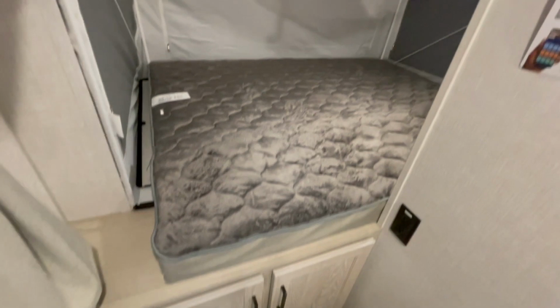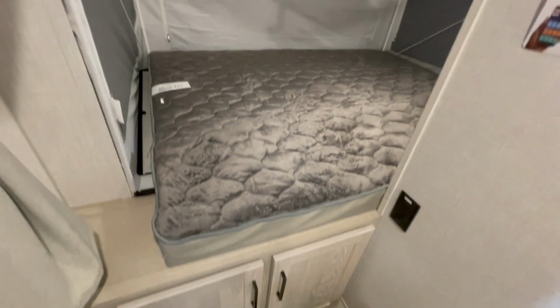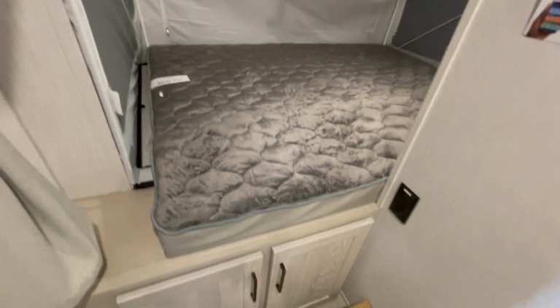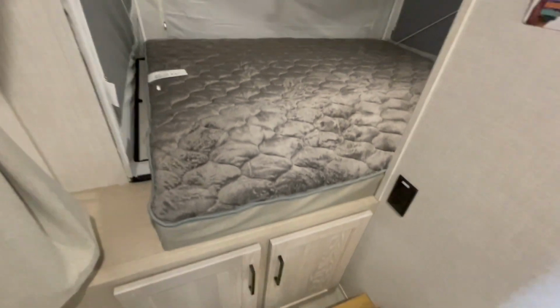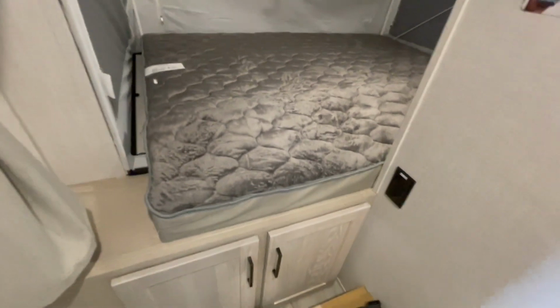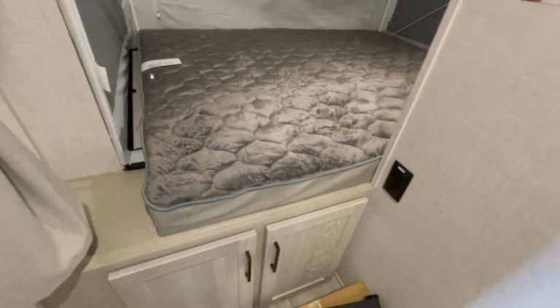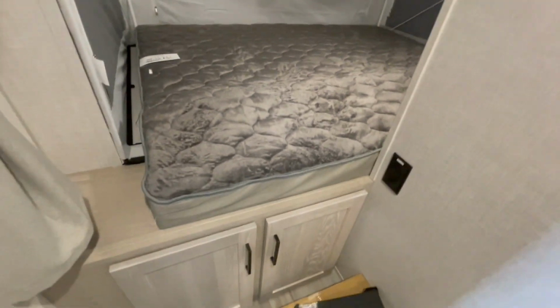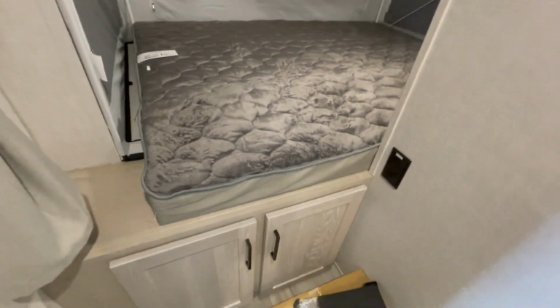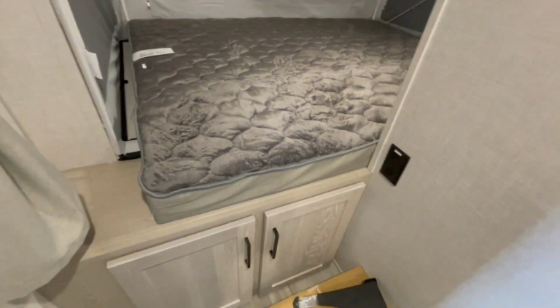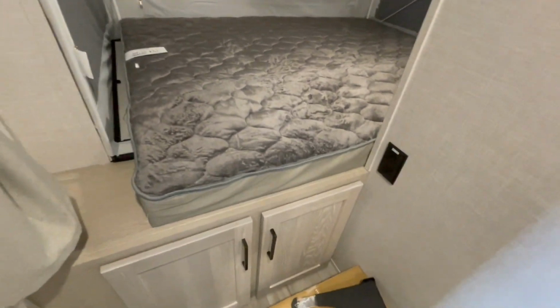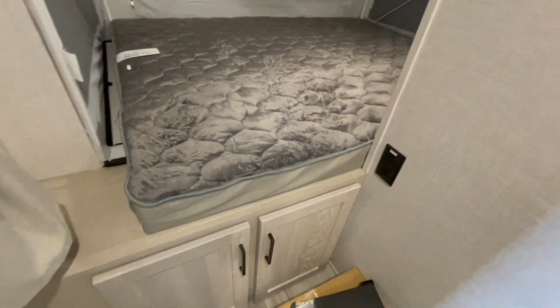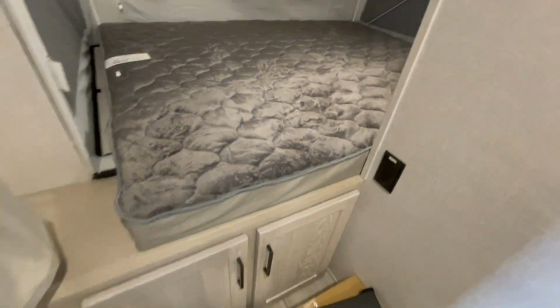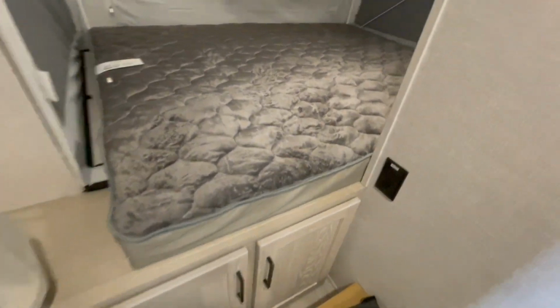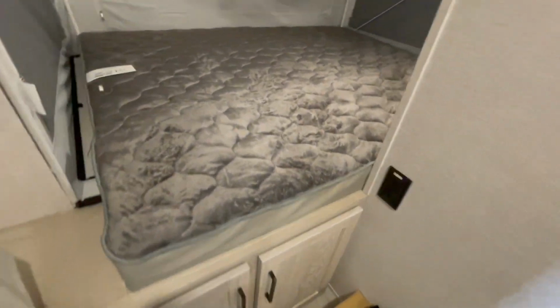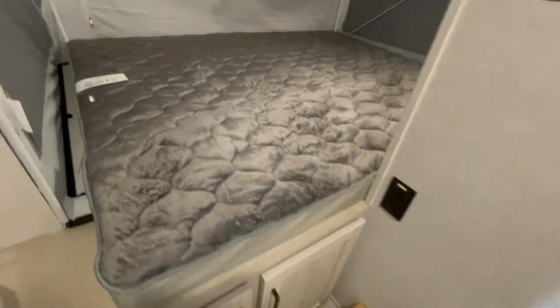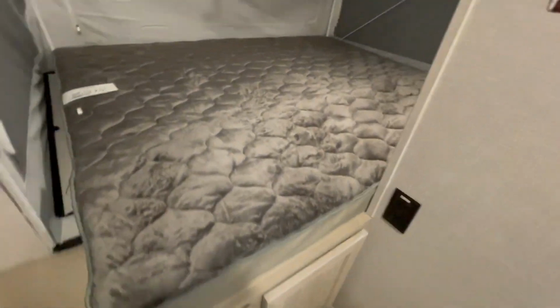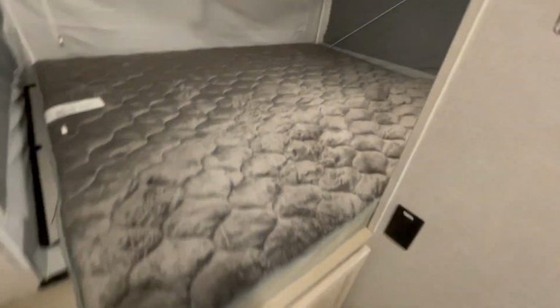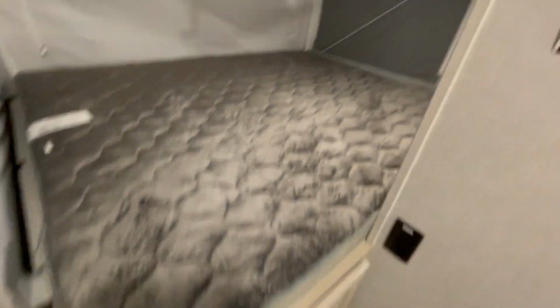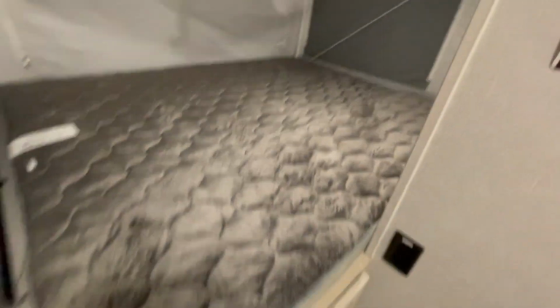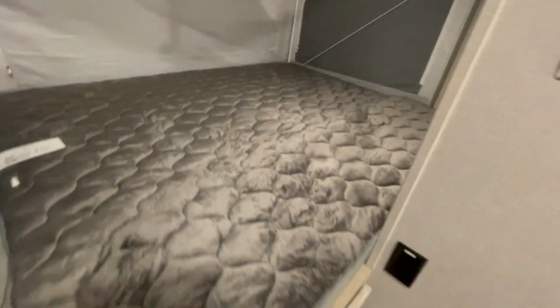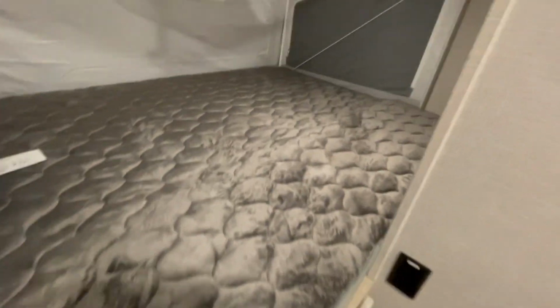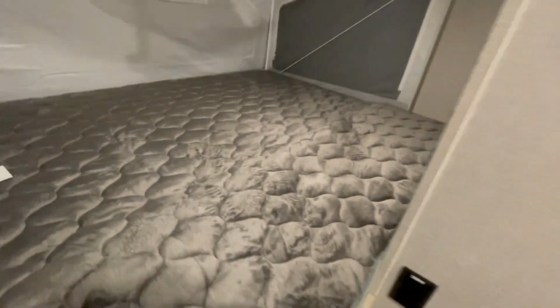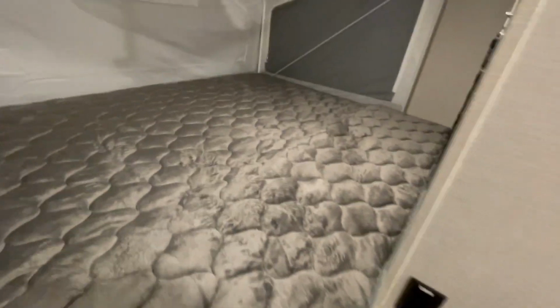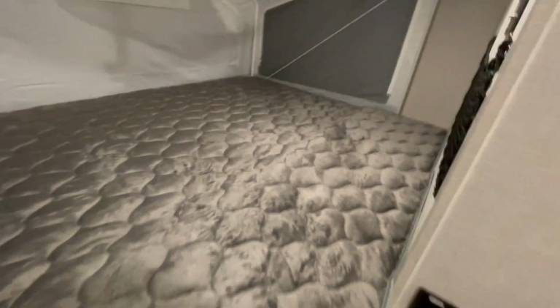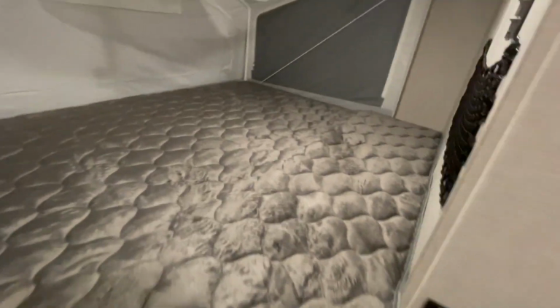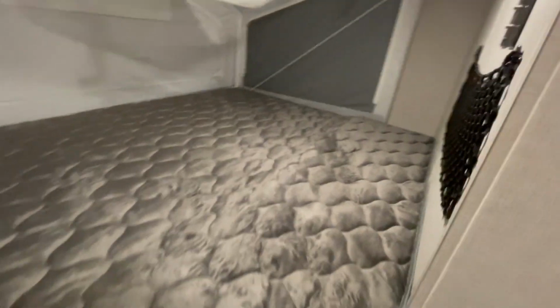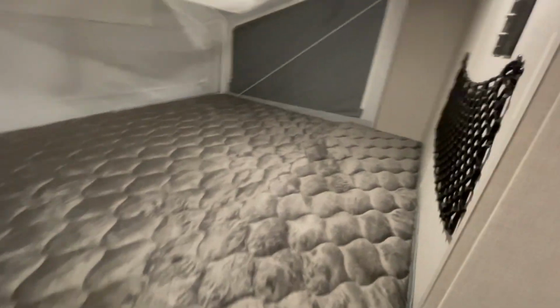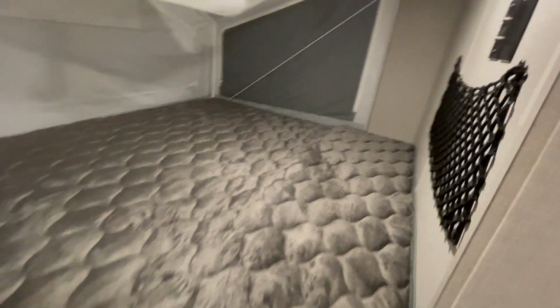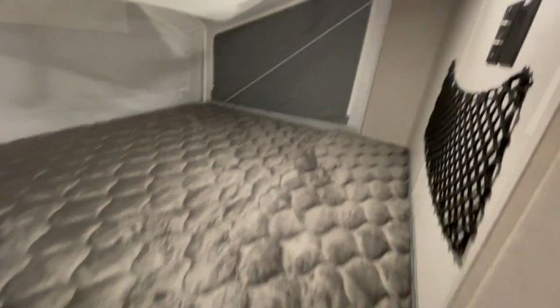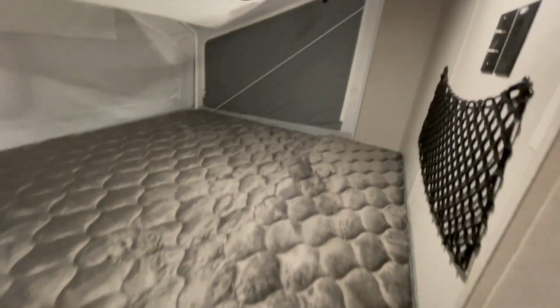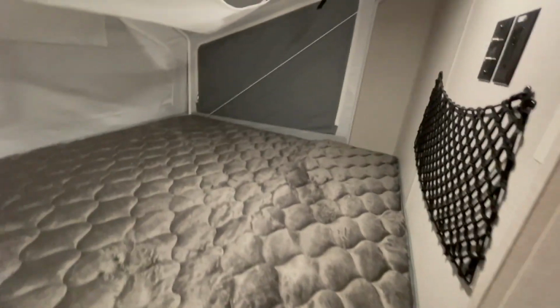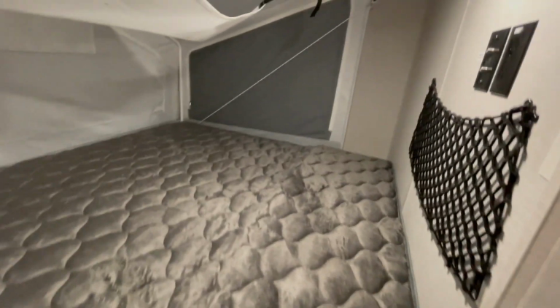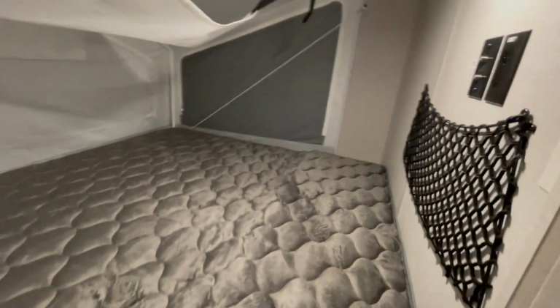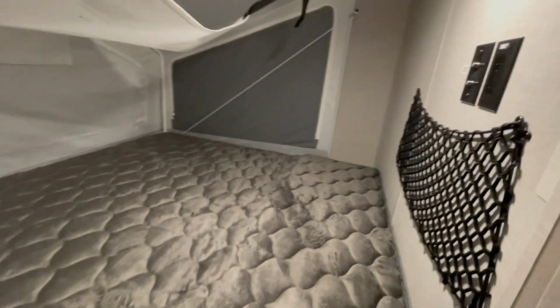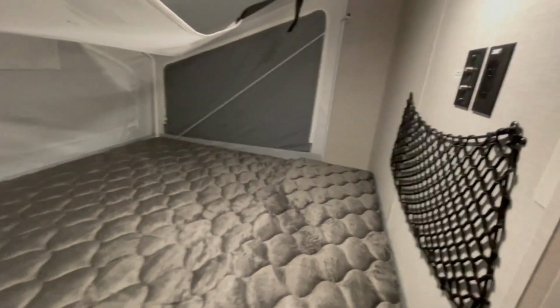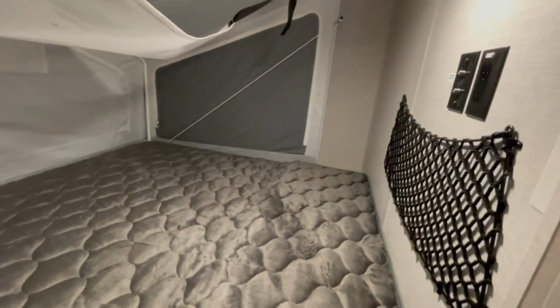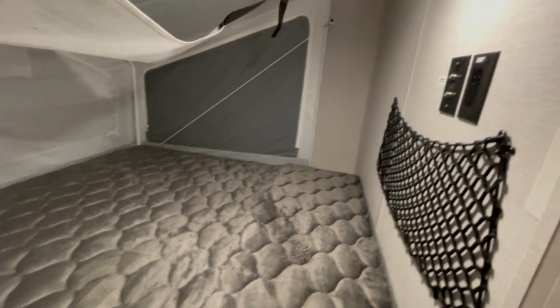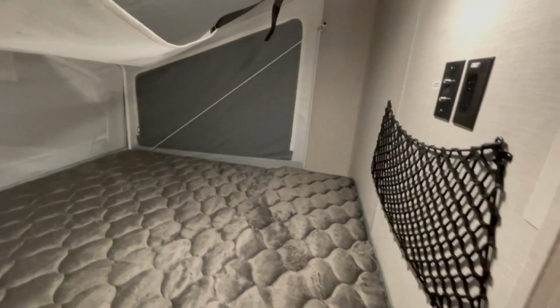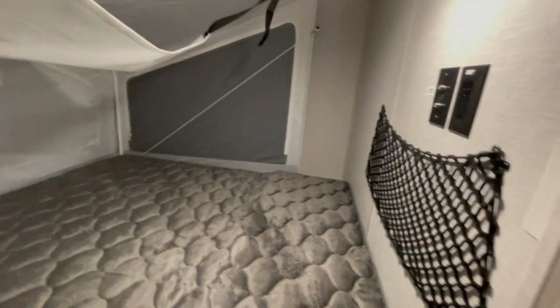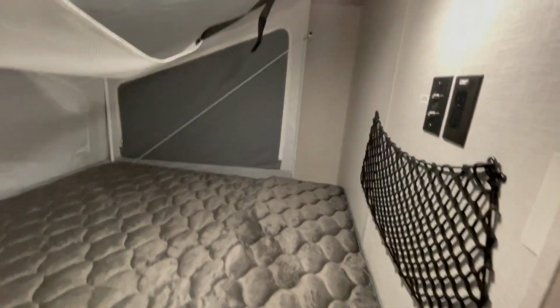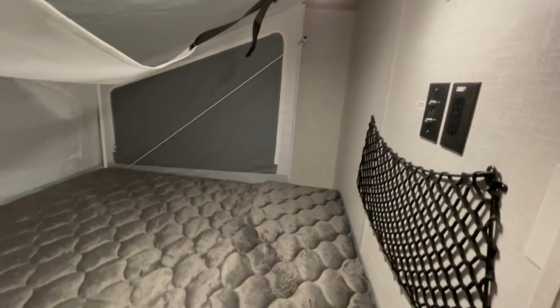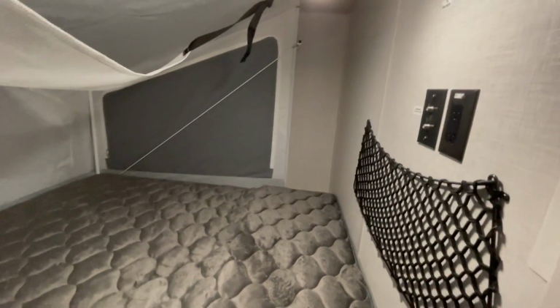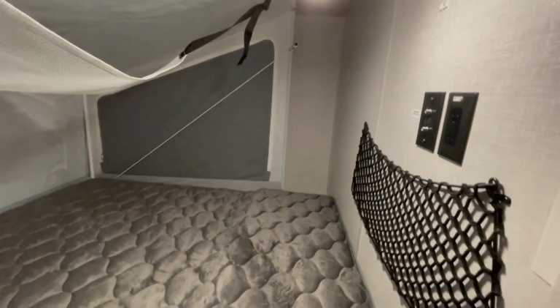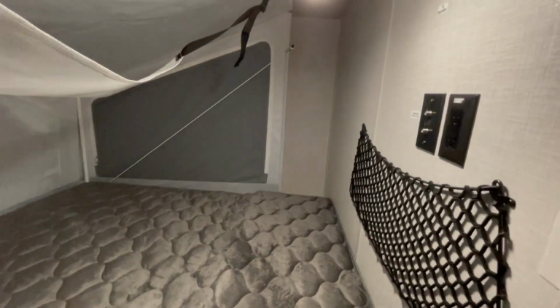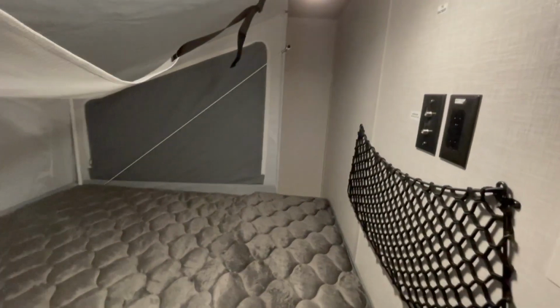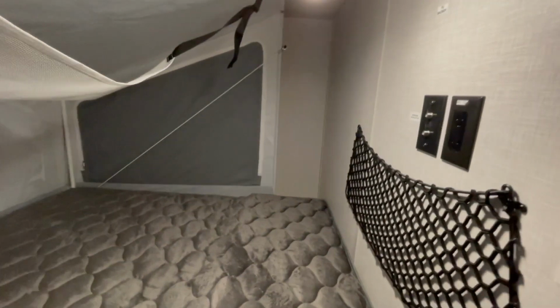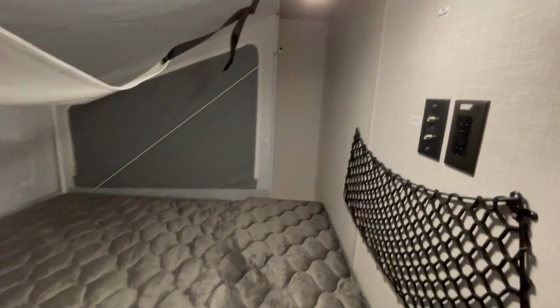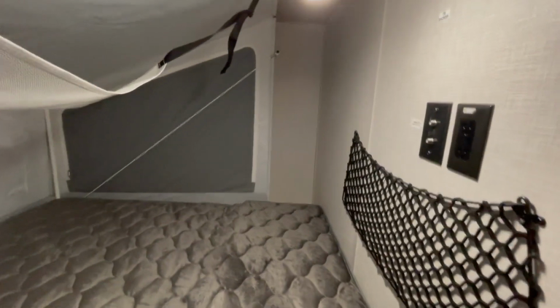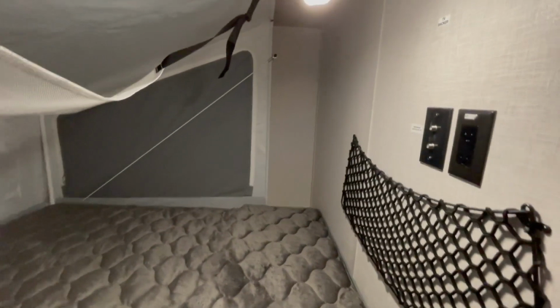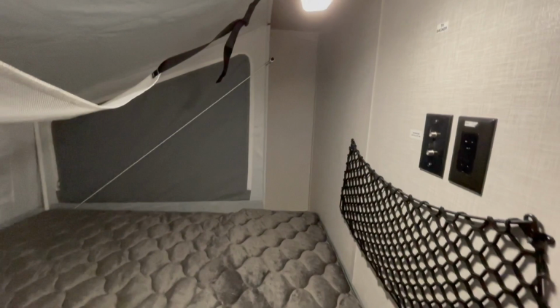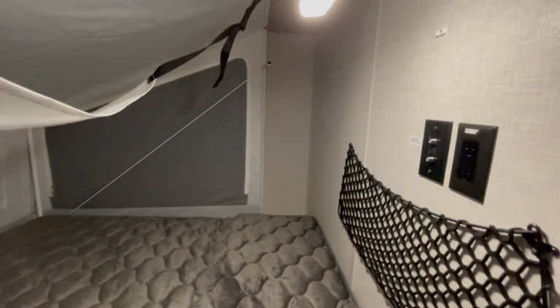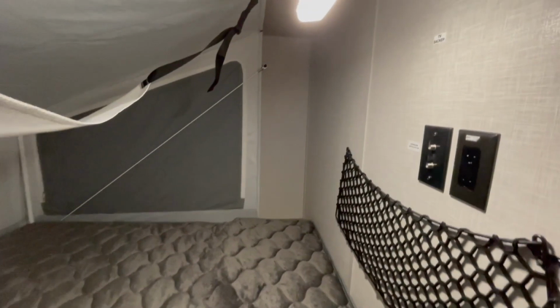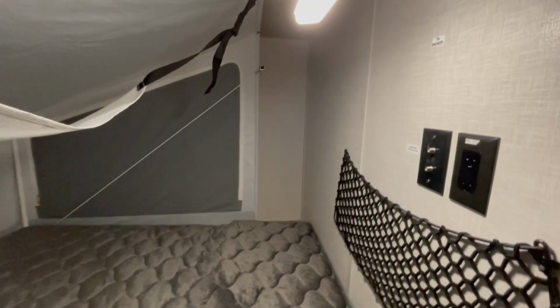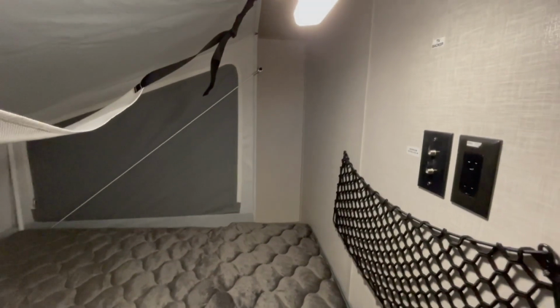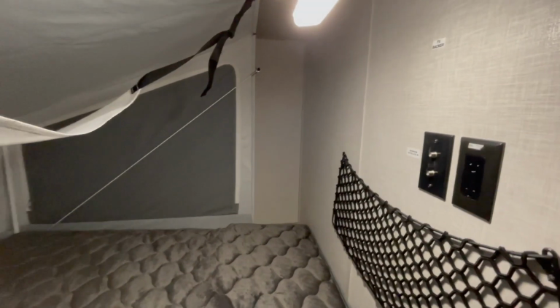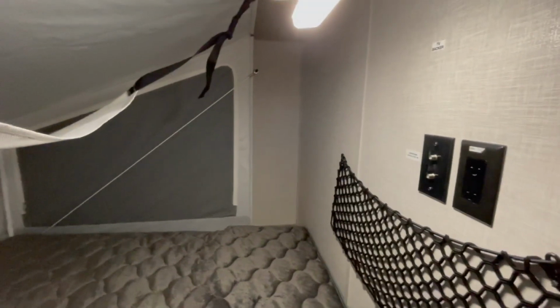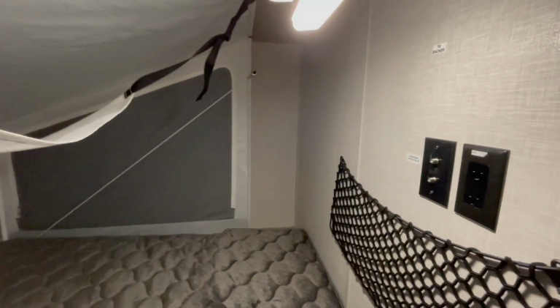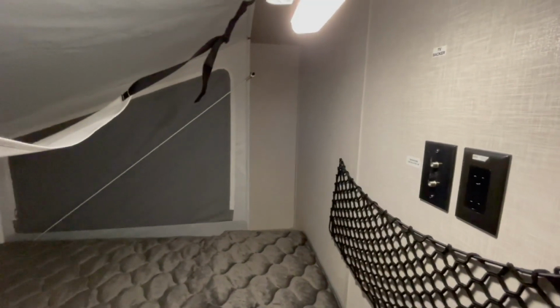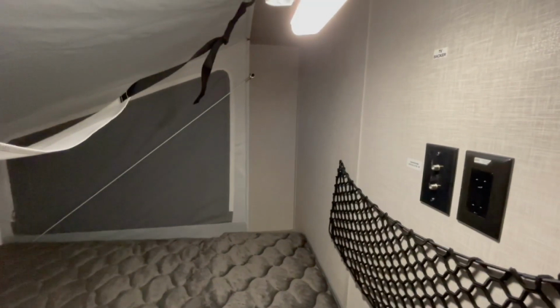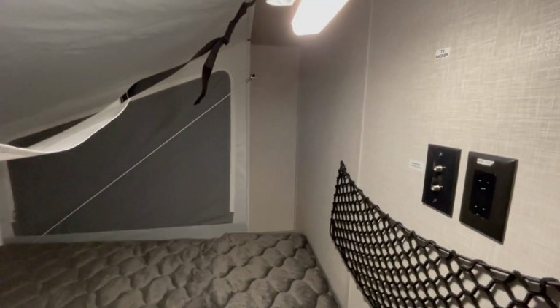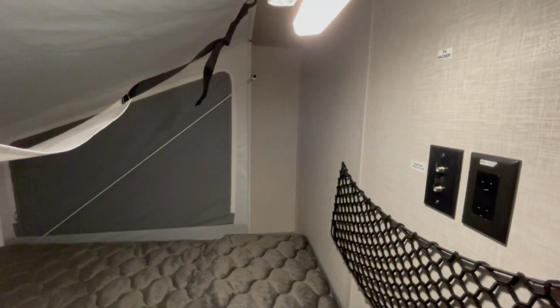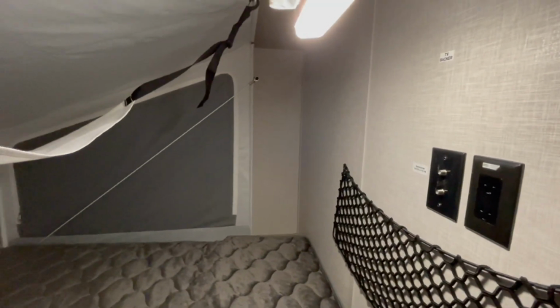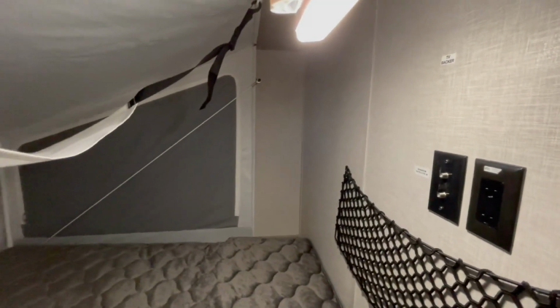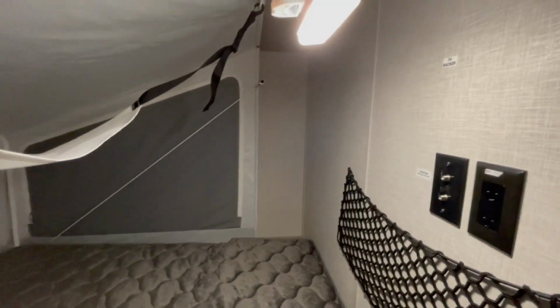The rear bunk end has a bunk fan with light, is heated, and also has a place to mount a TV.